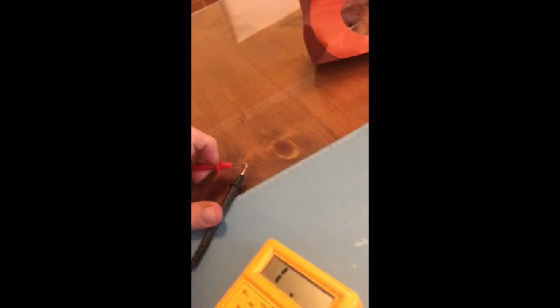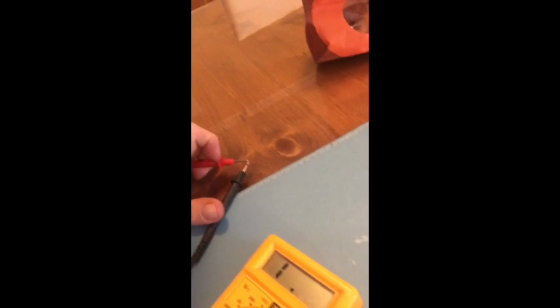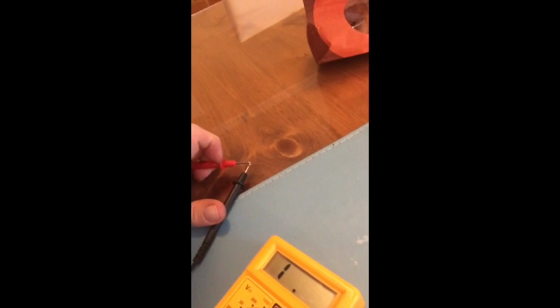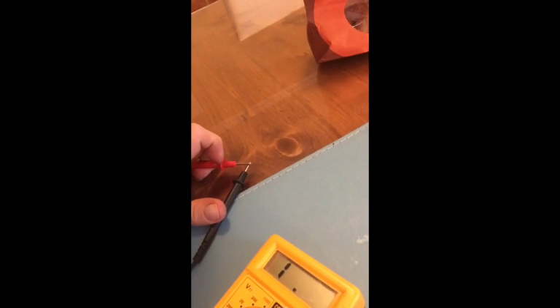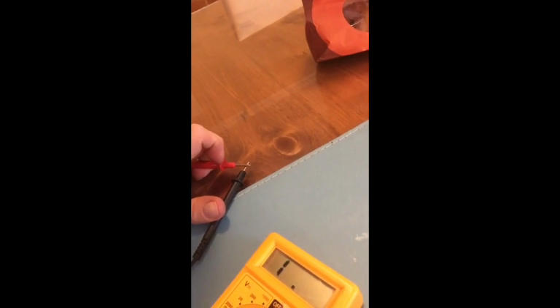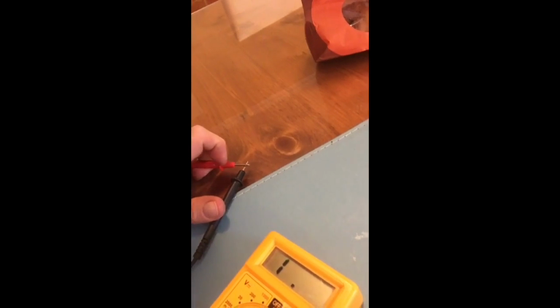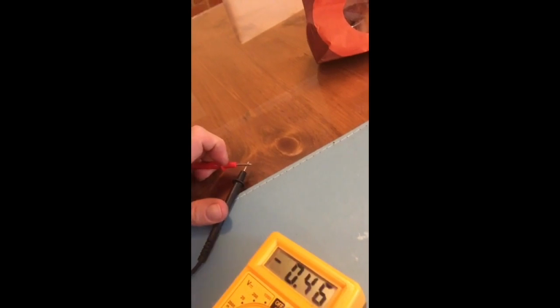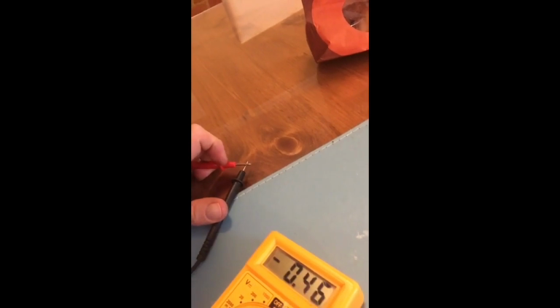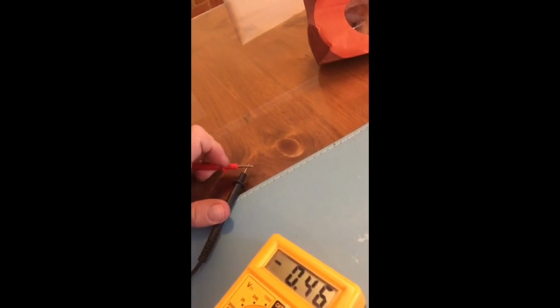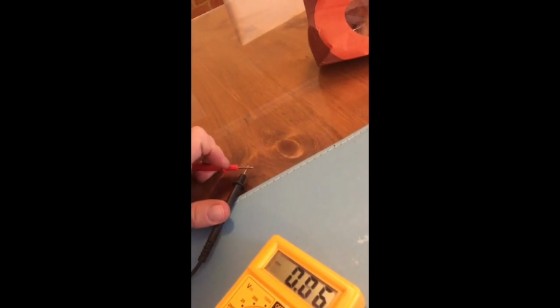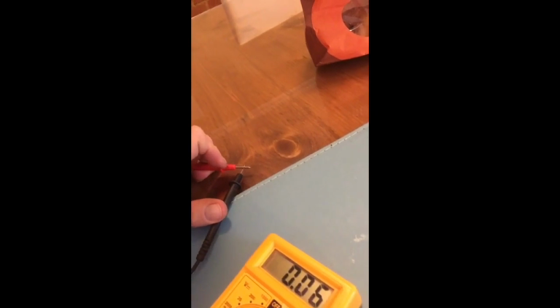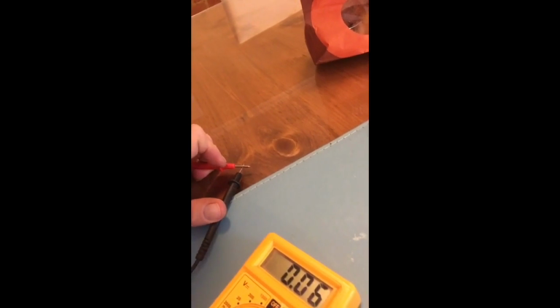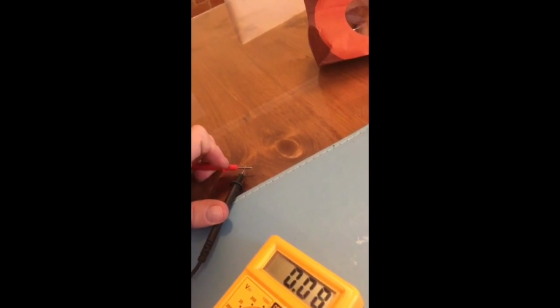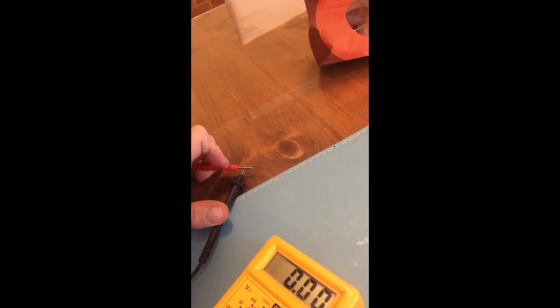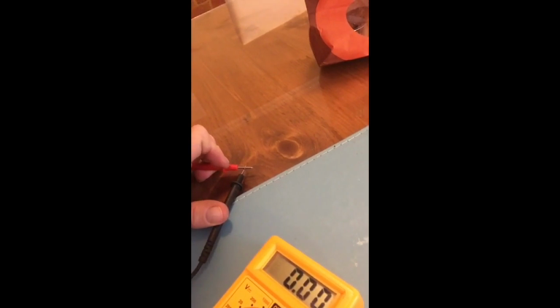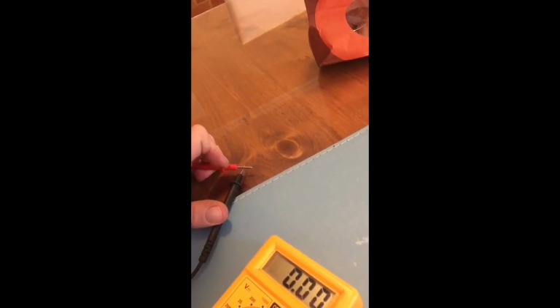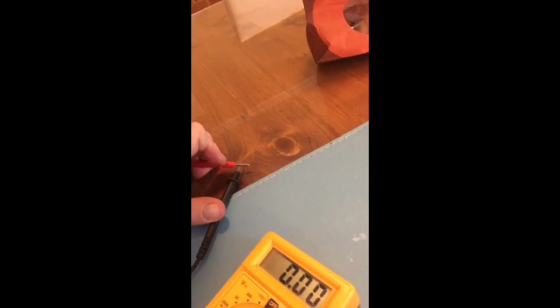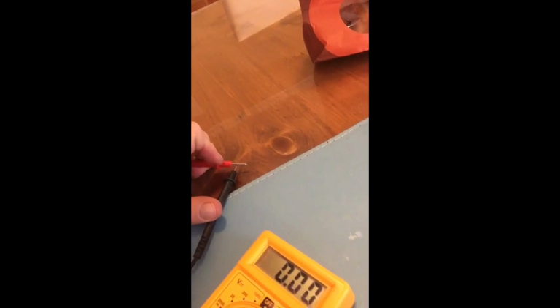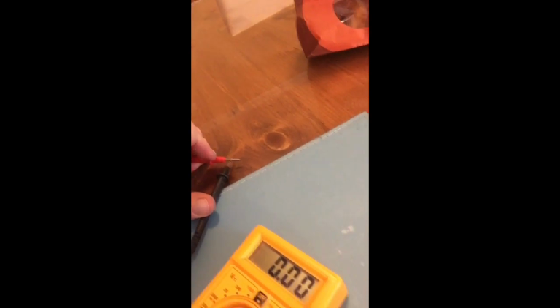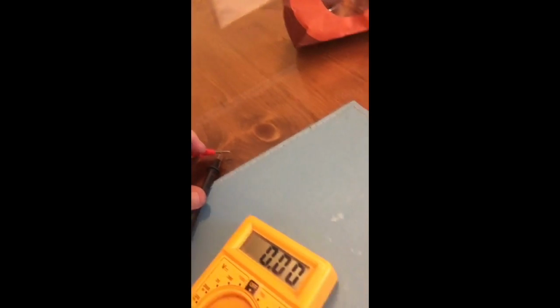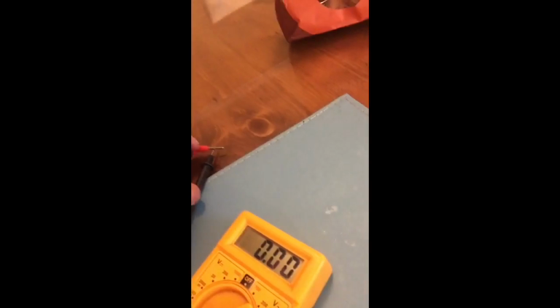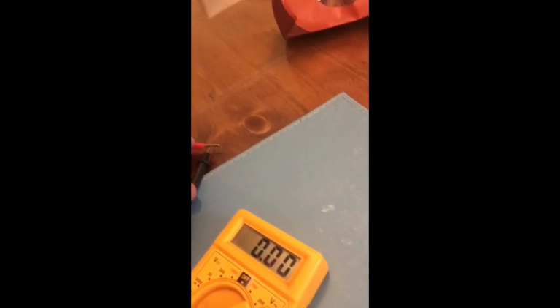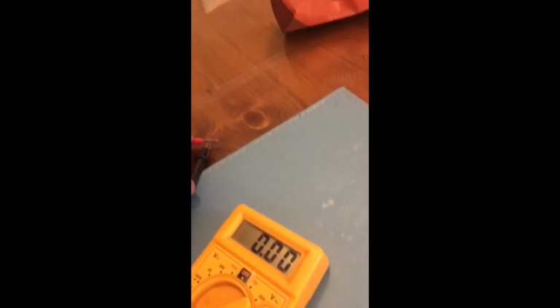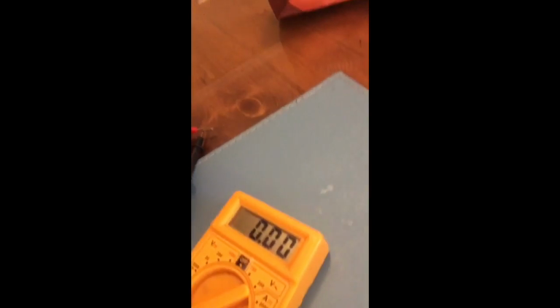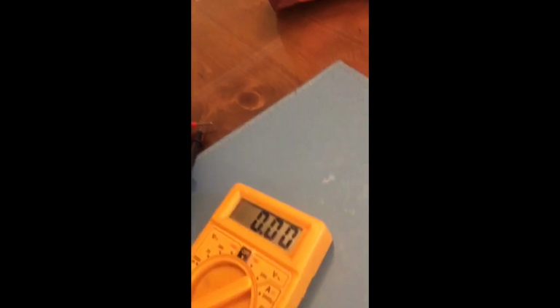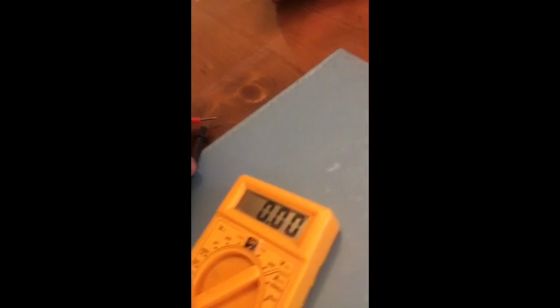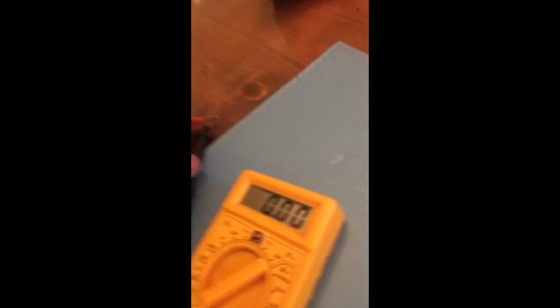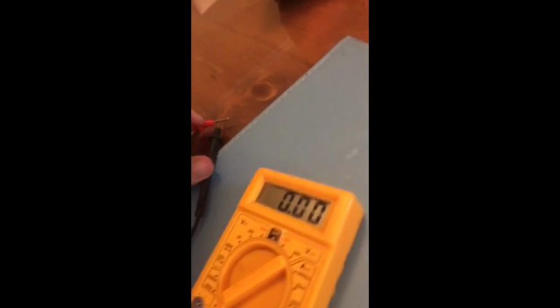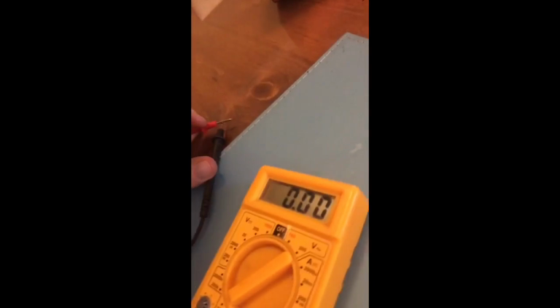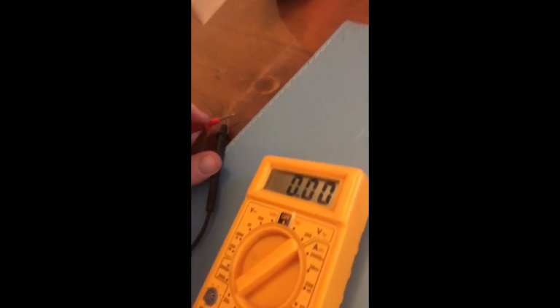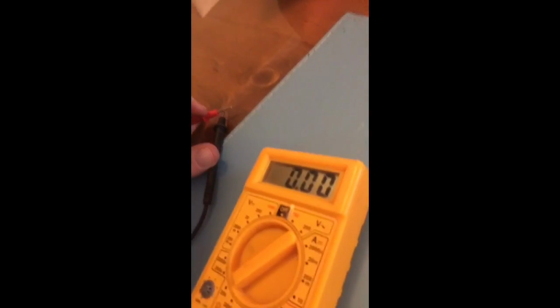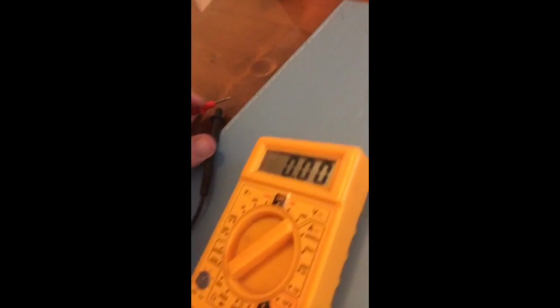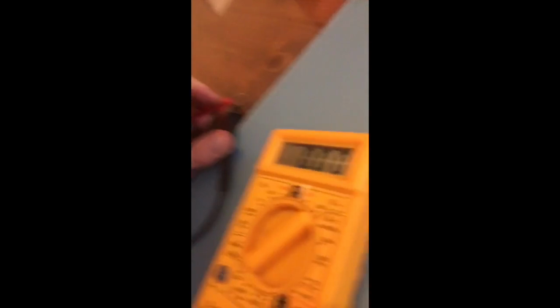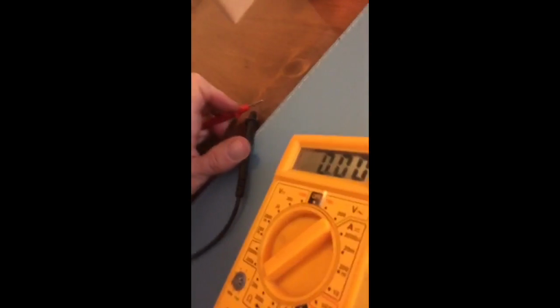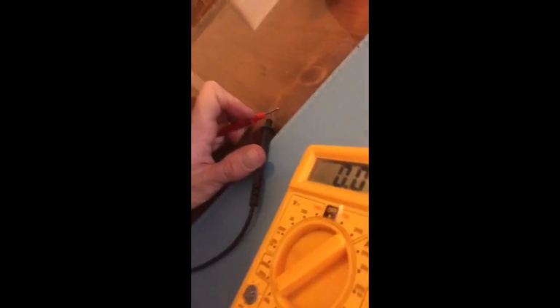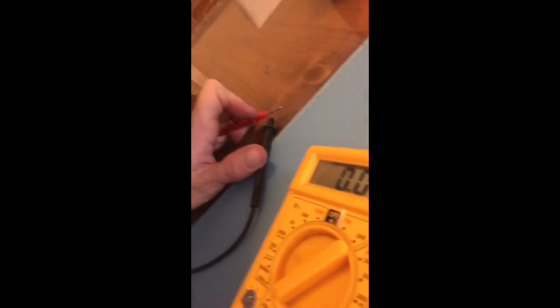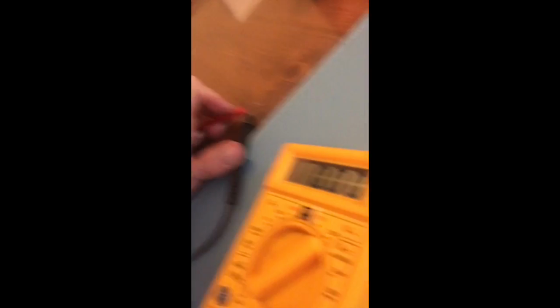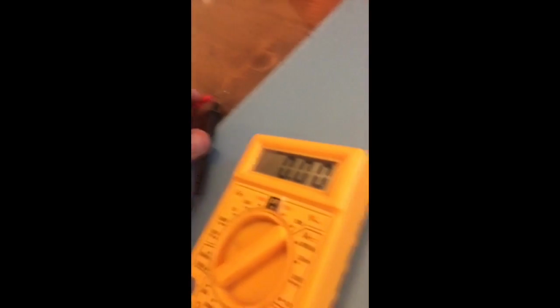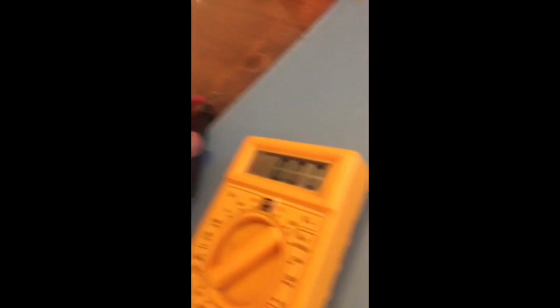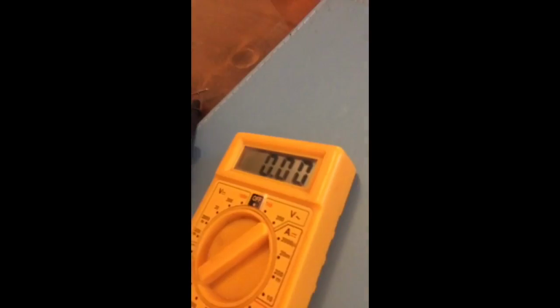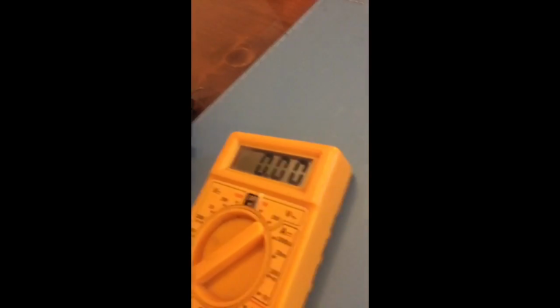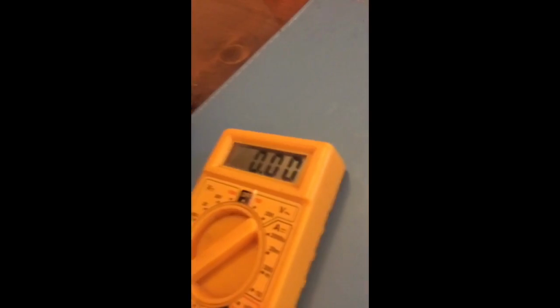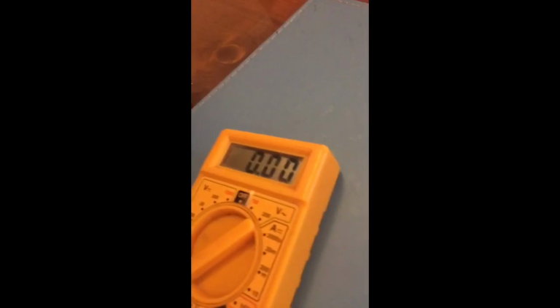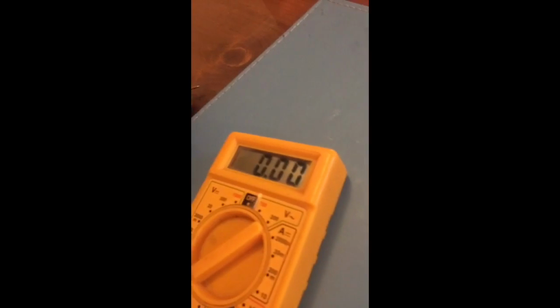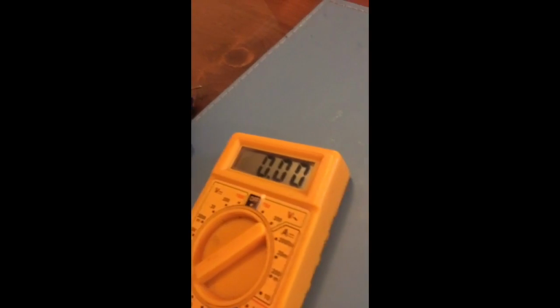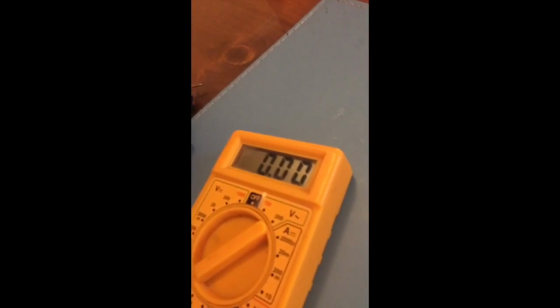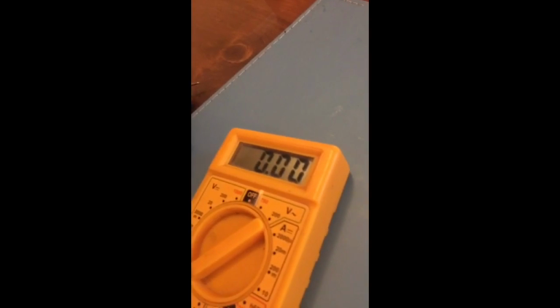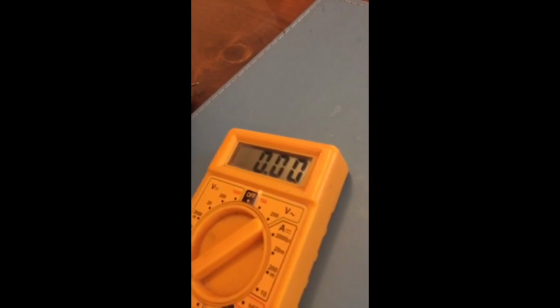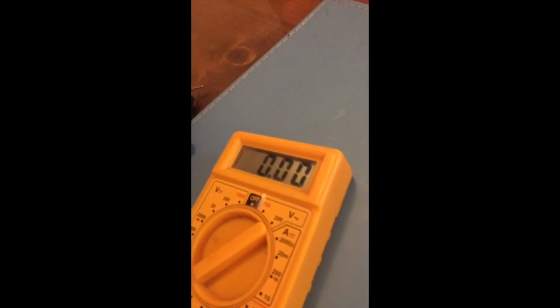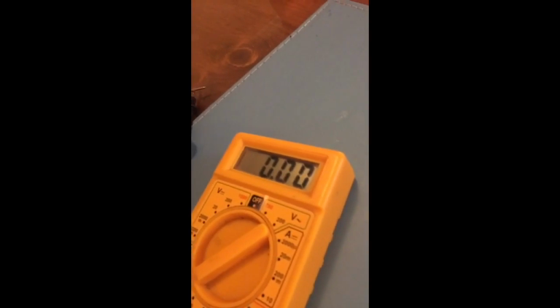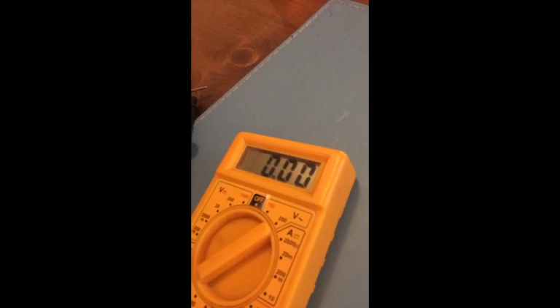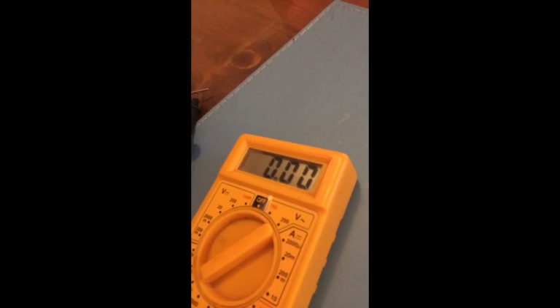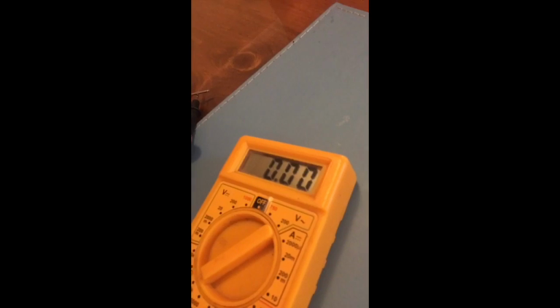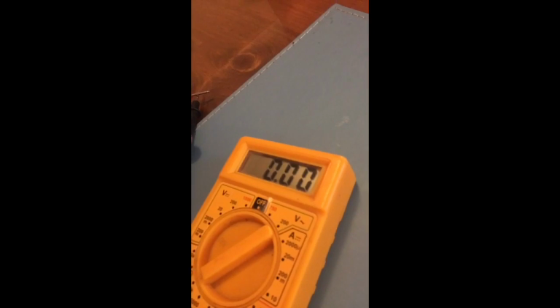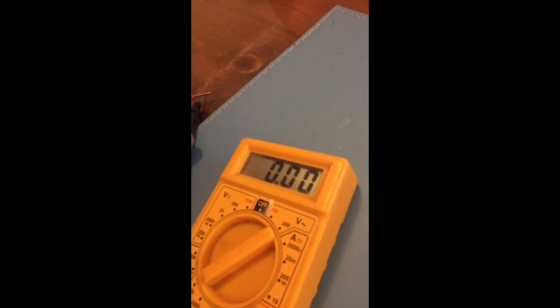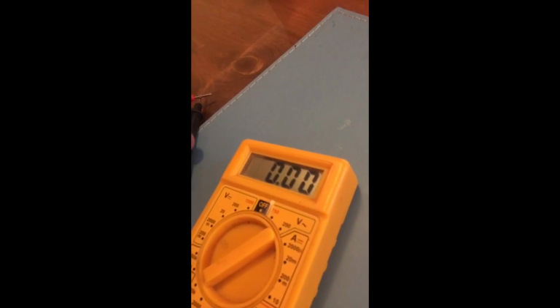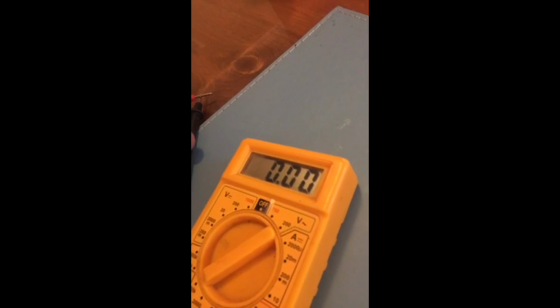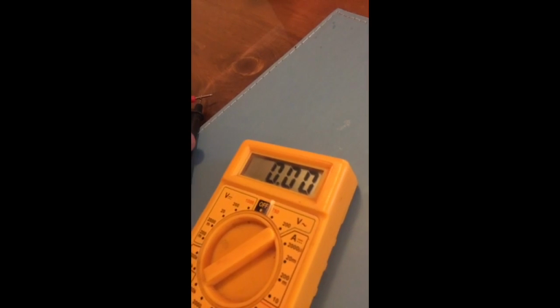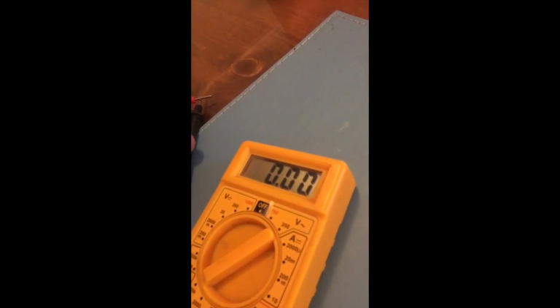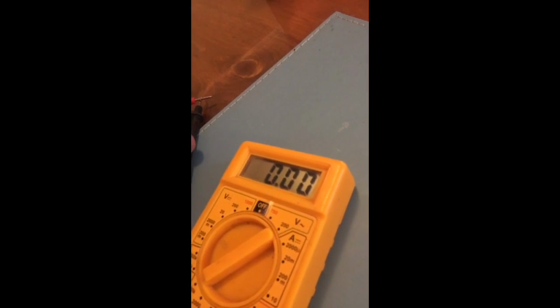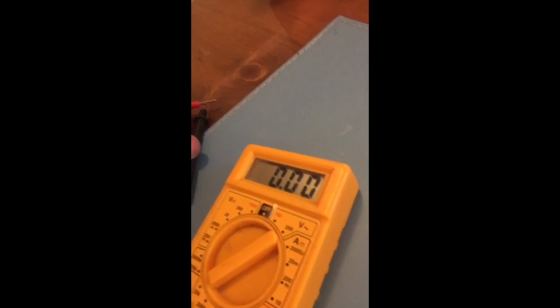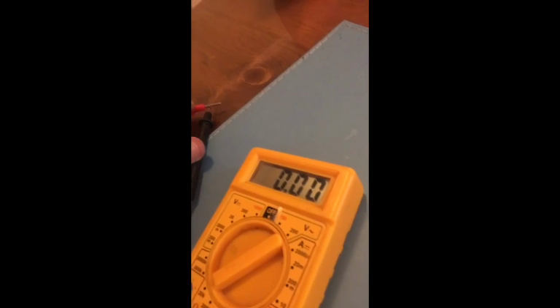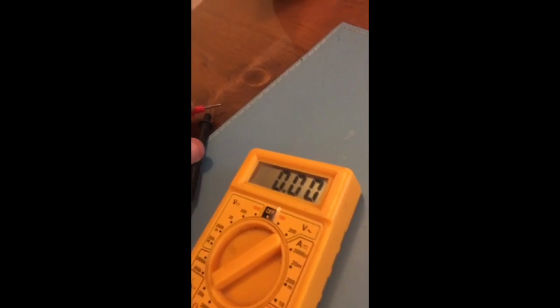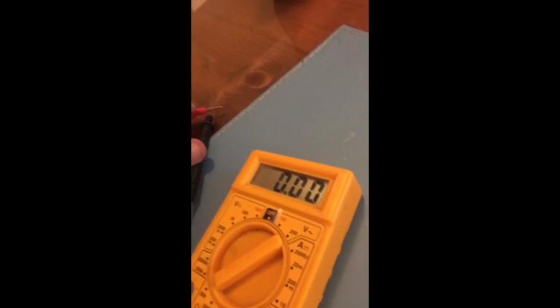Let's put the leads together and it goes to about zero. That's right, there's not a lot of resistance in the leads.